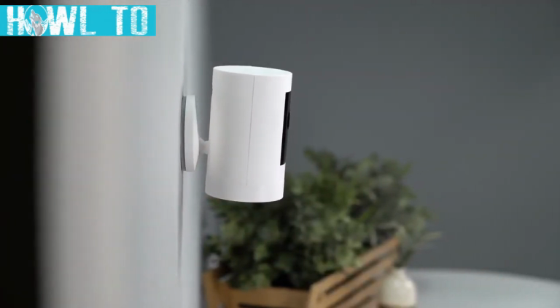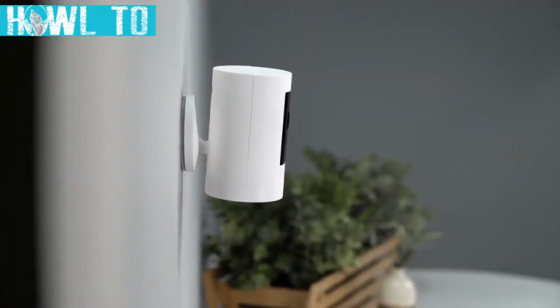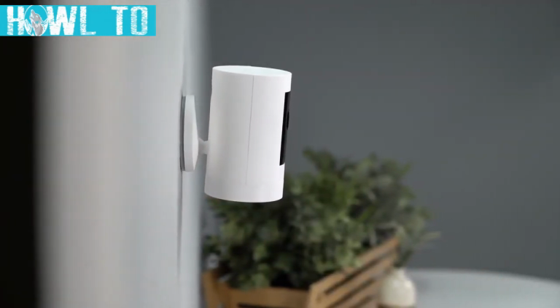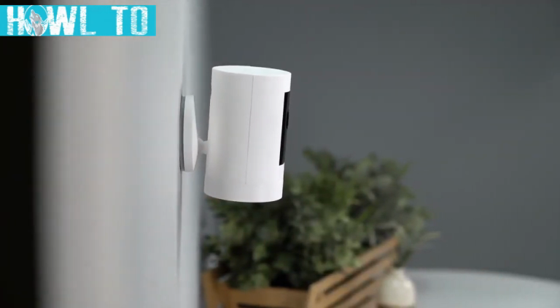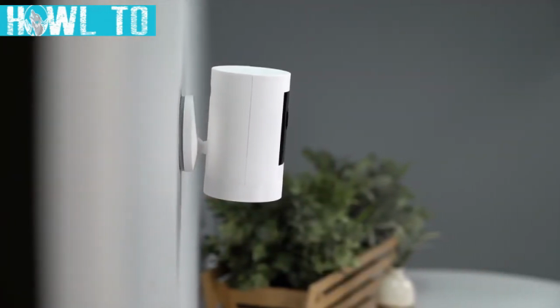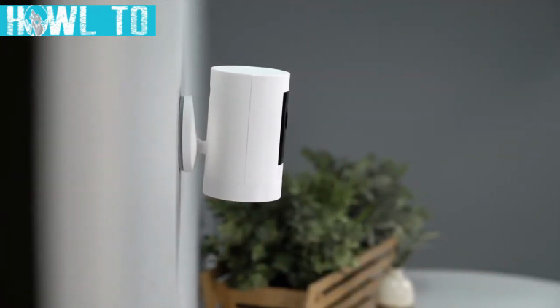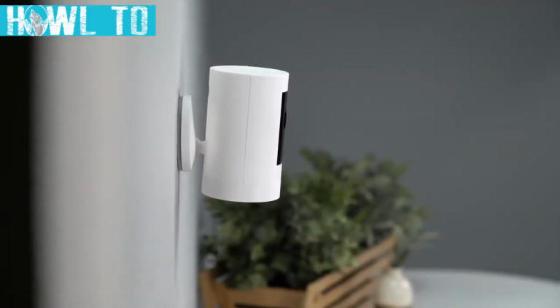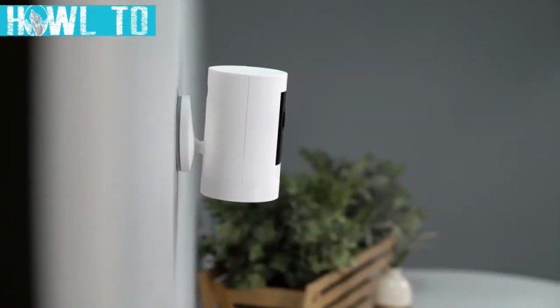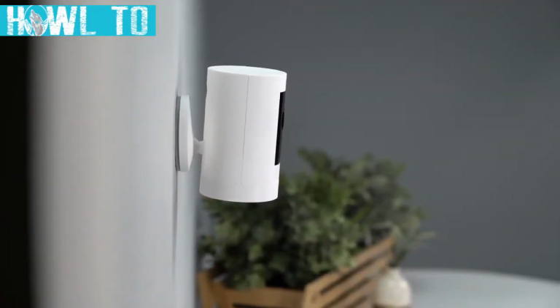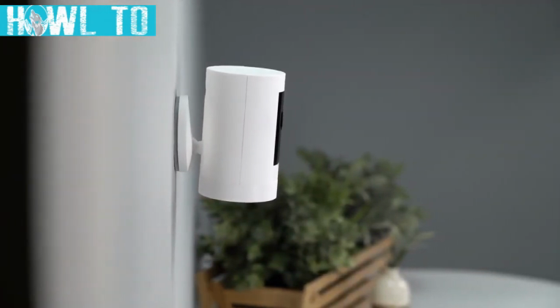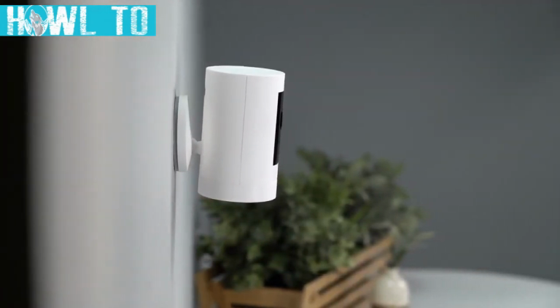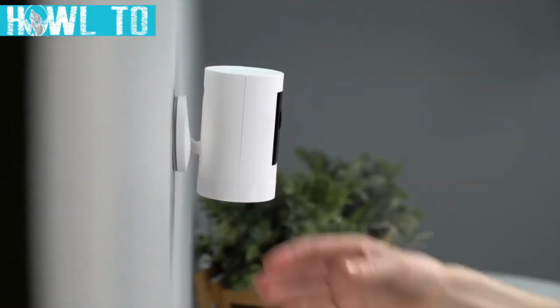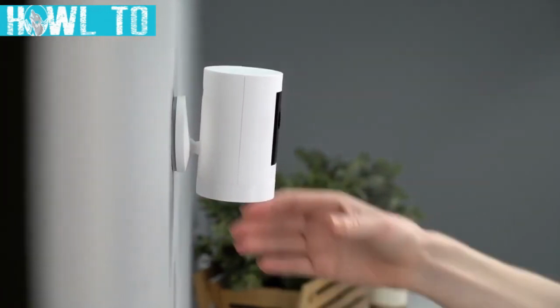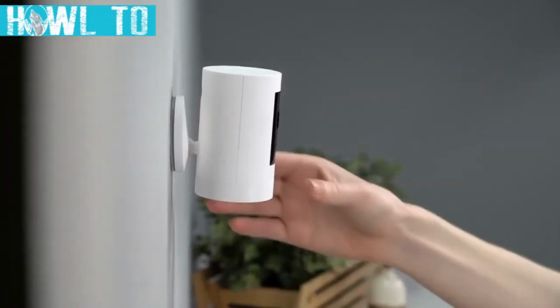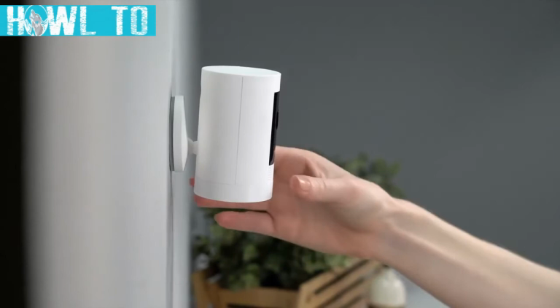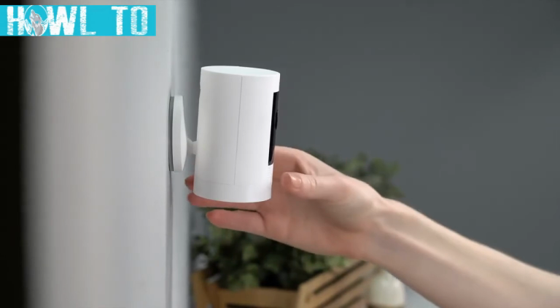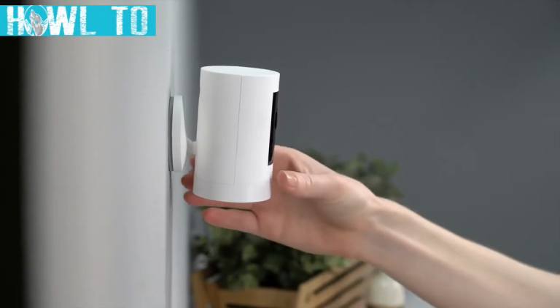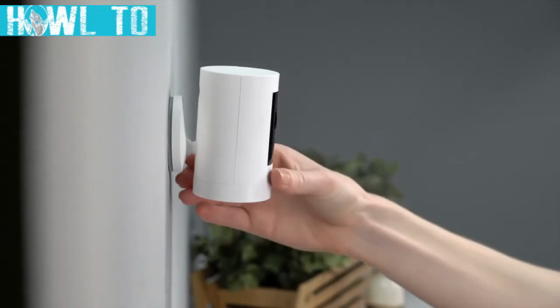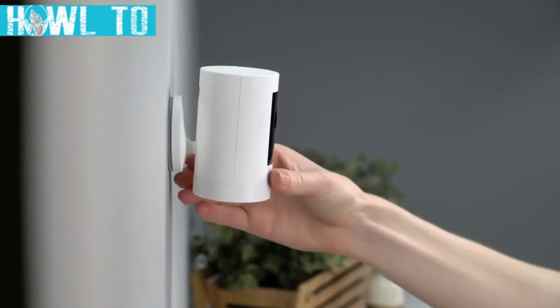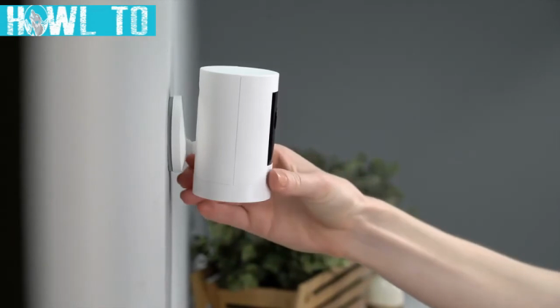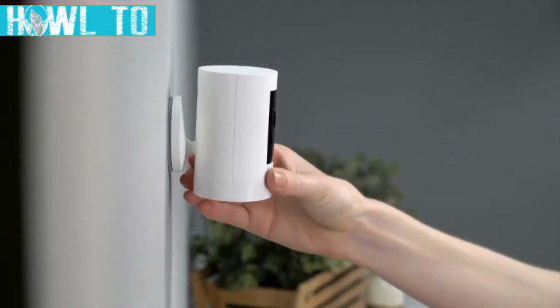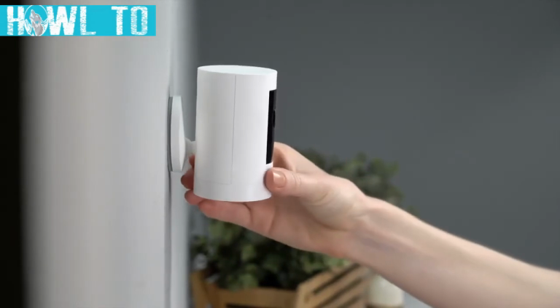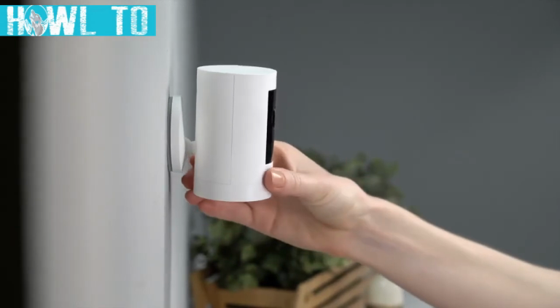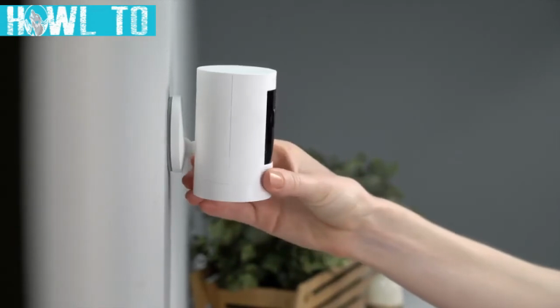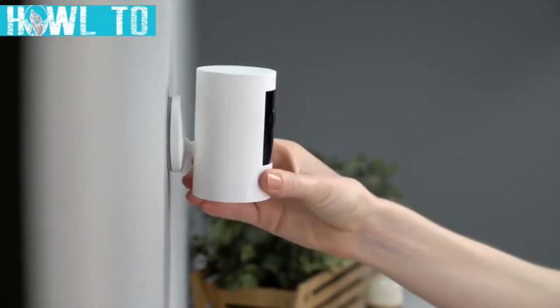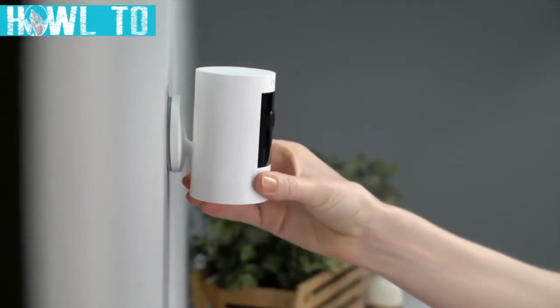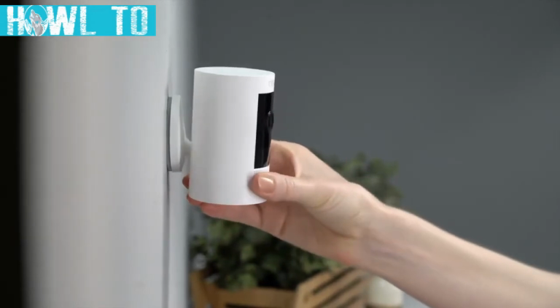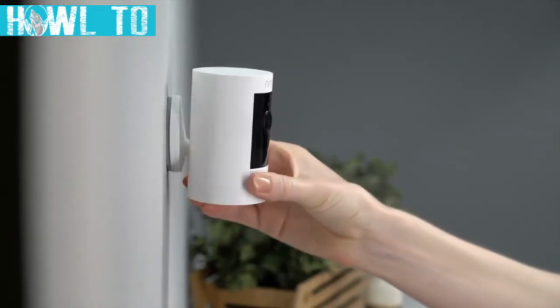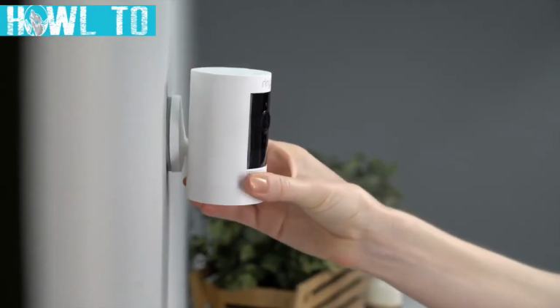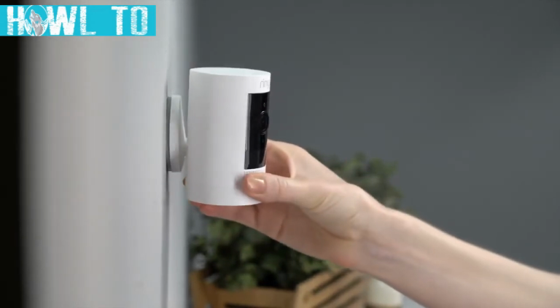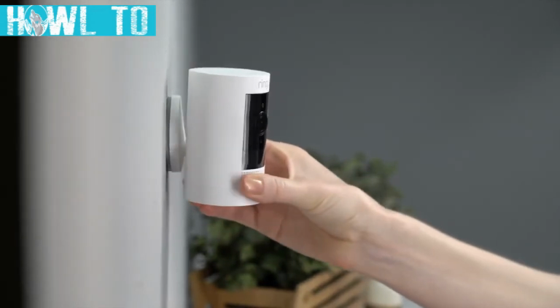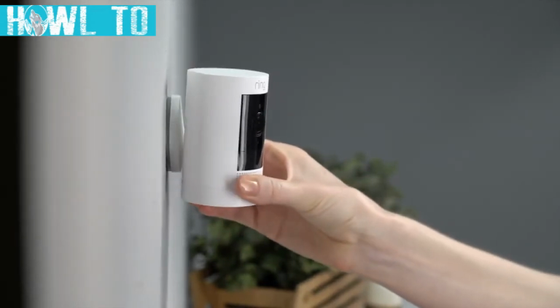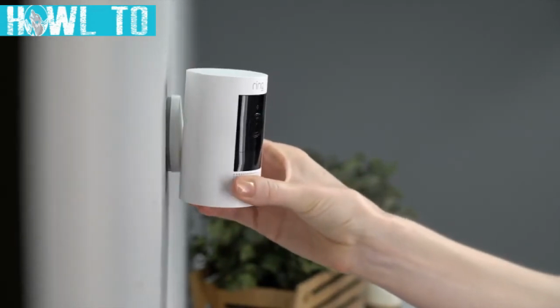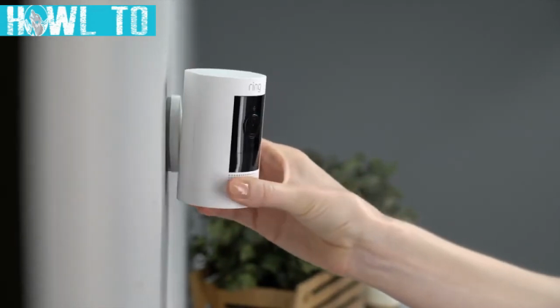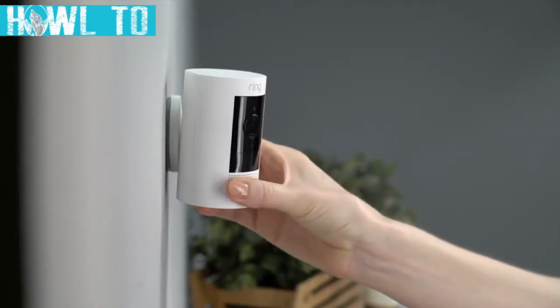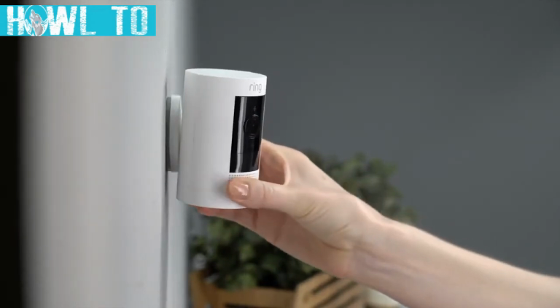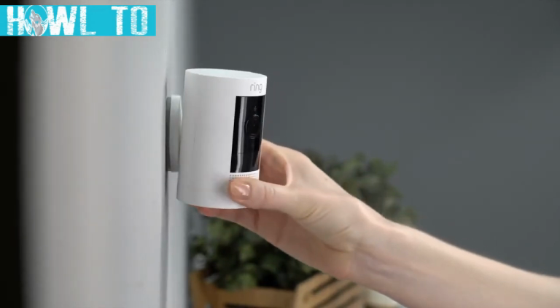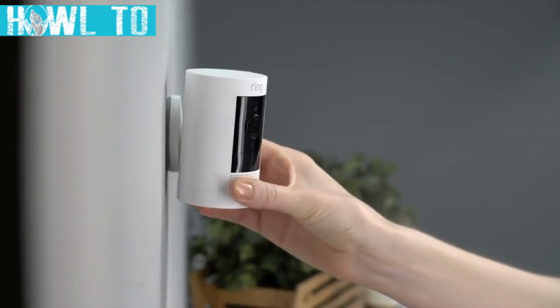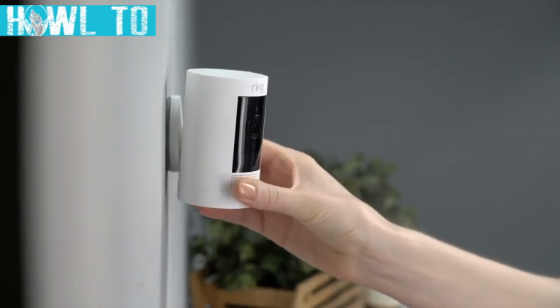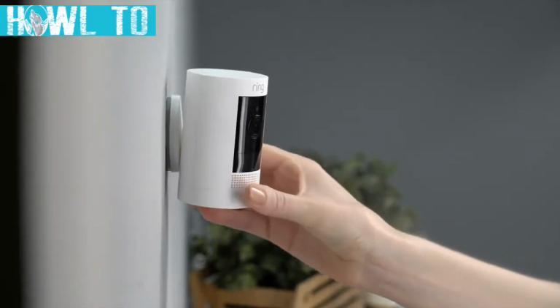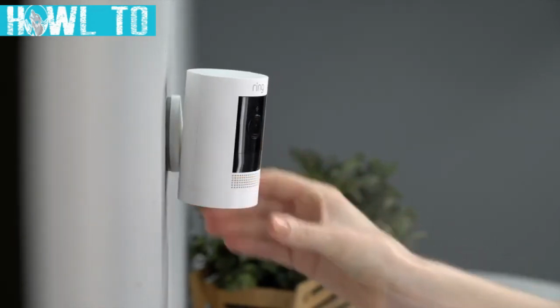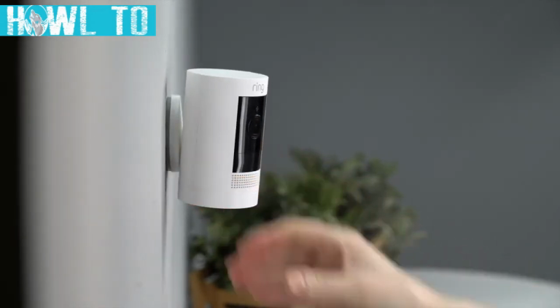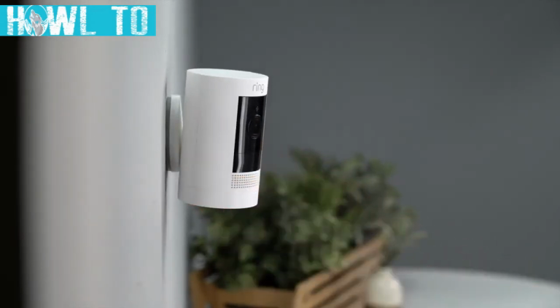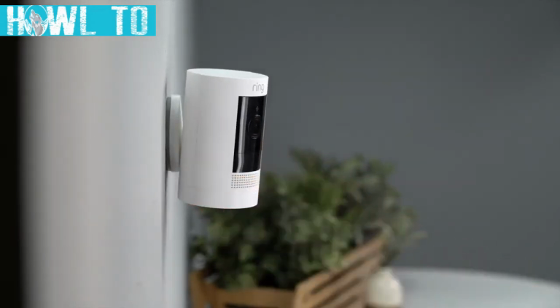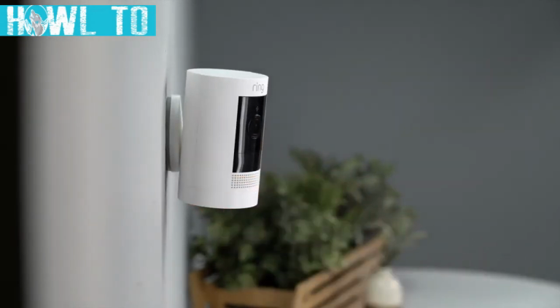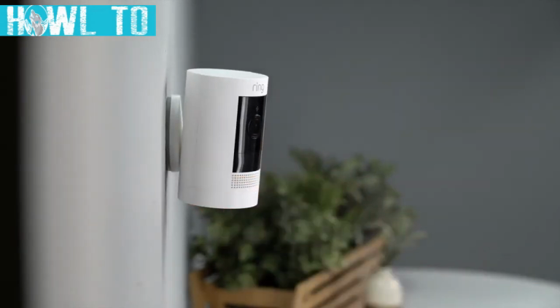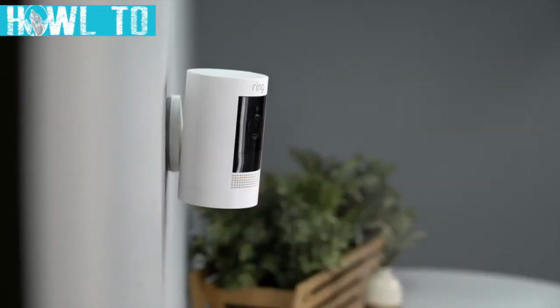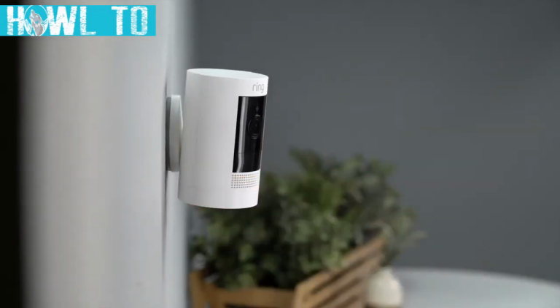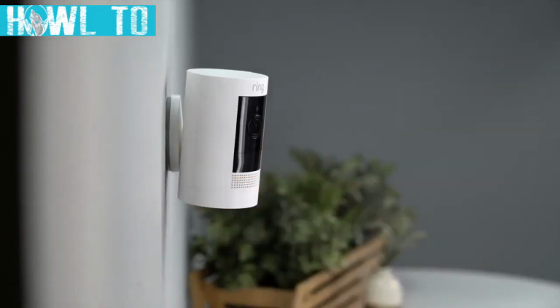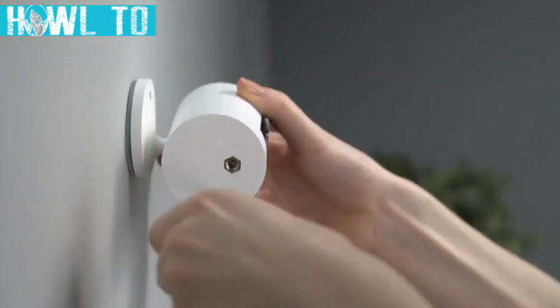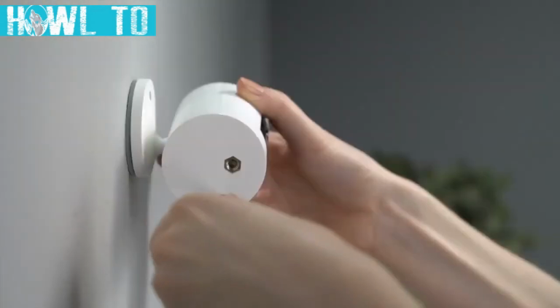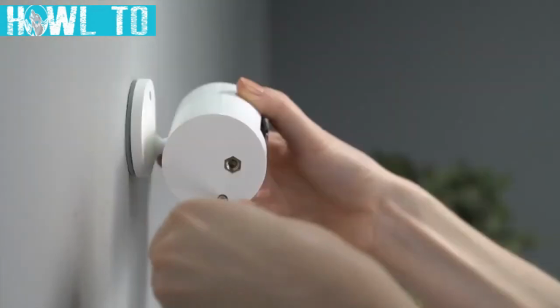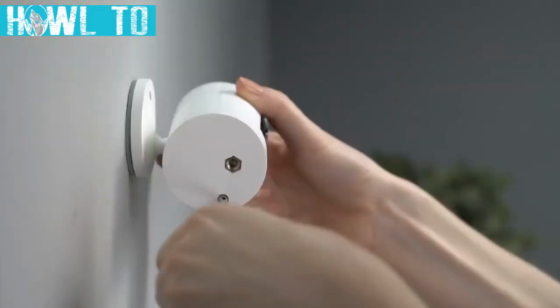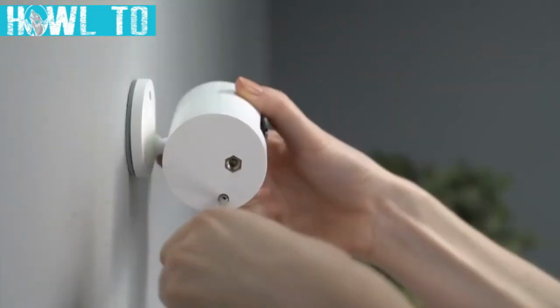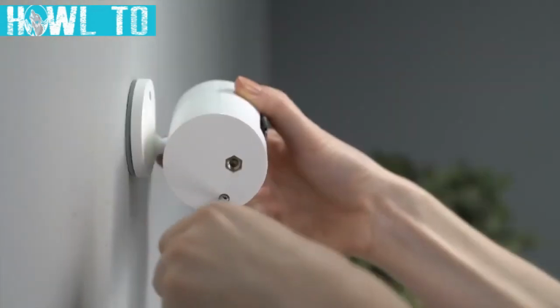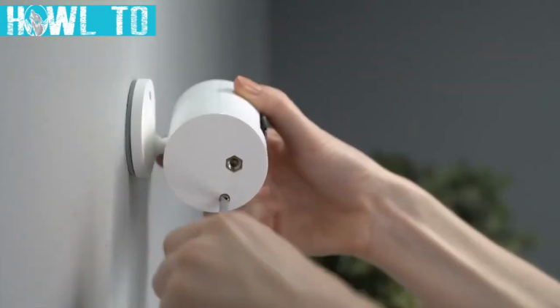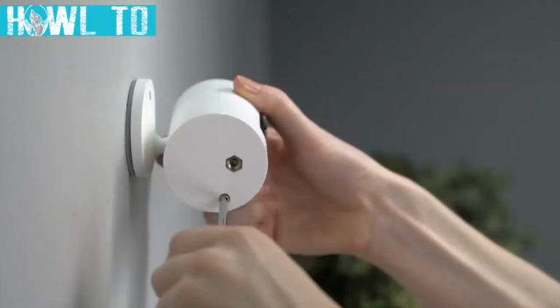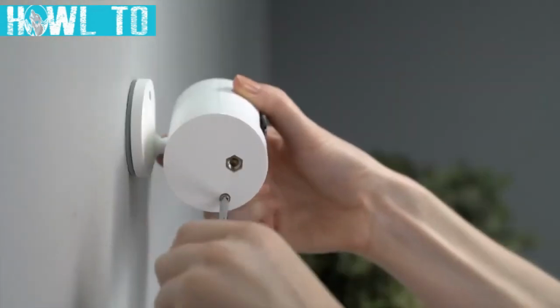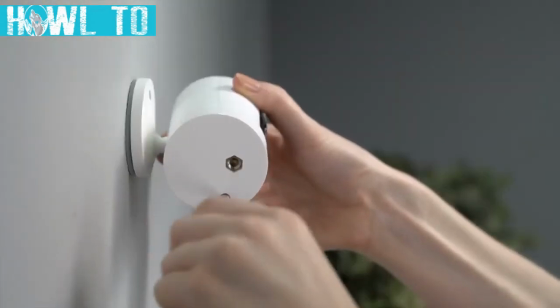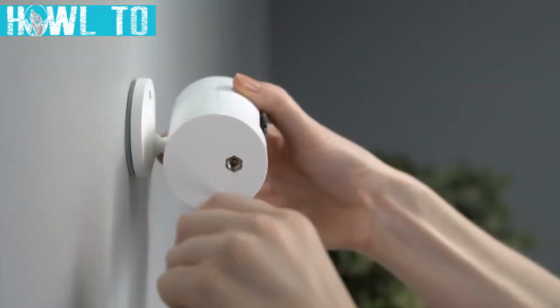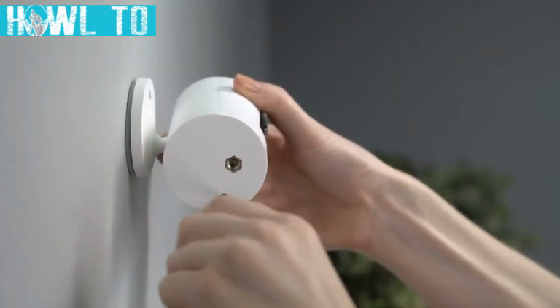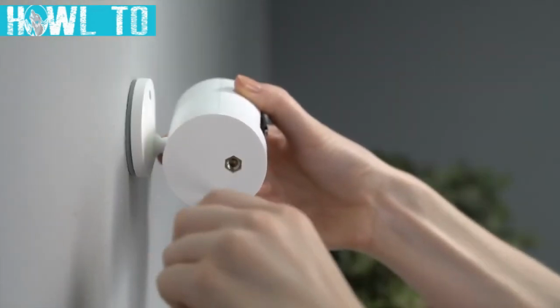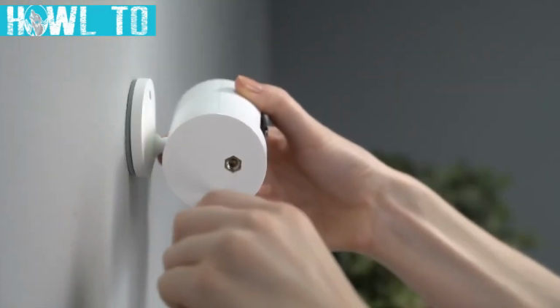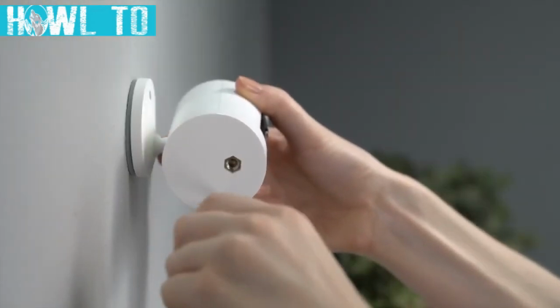Your Stick Up Cam is now ready to protect you. If desired, insert the two optional security screws.